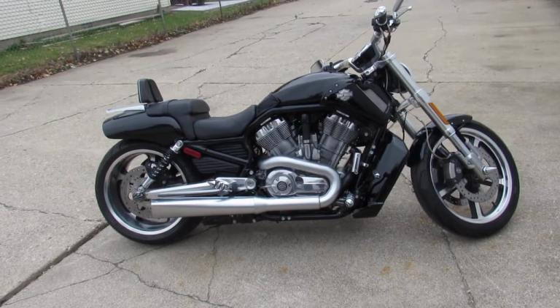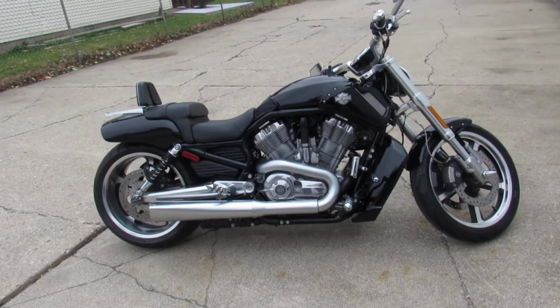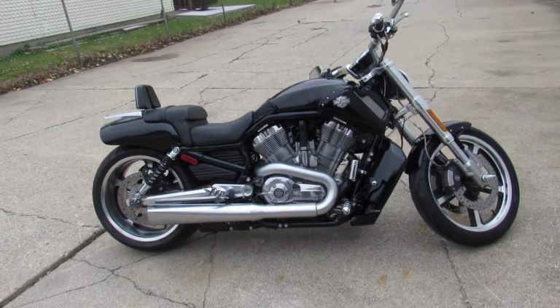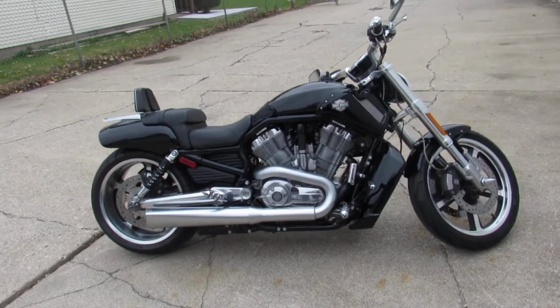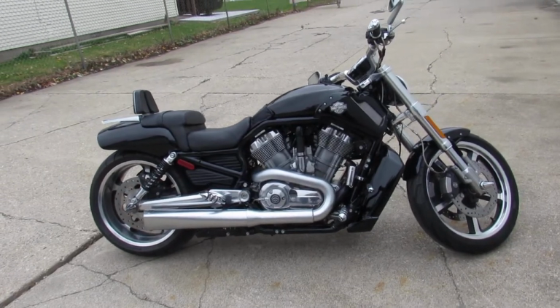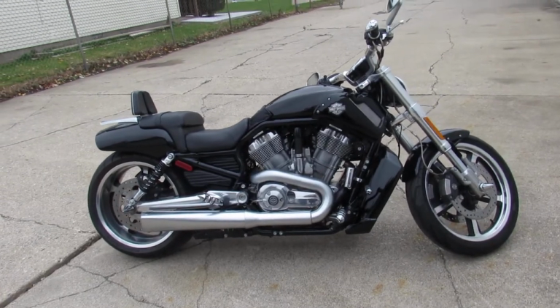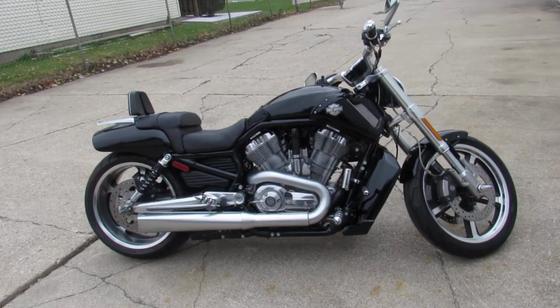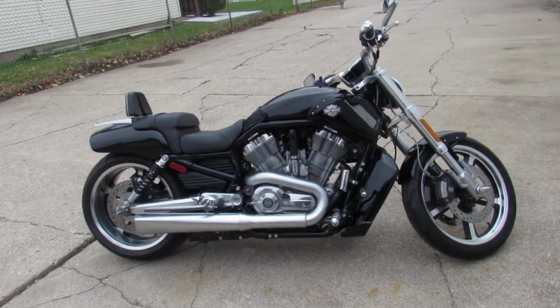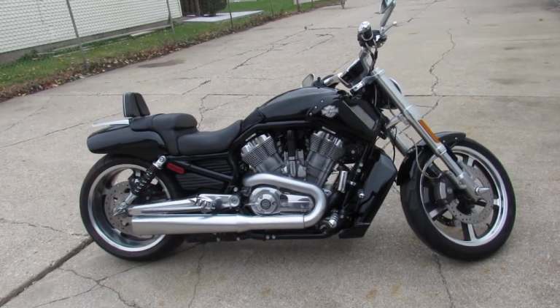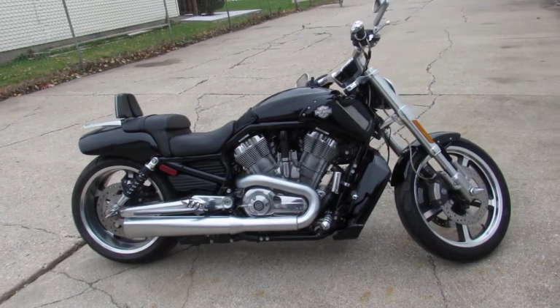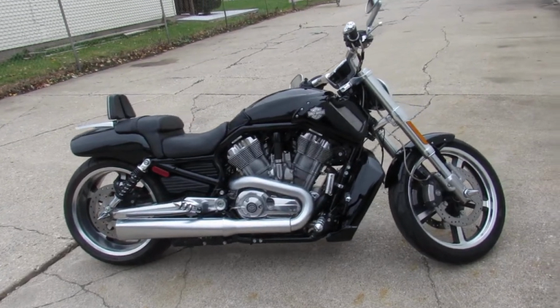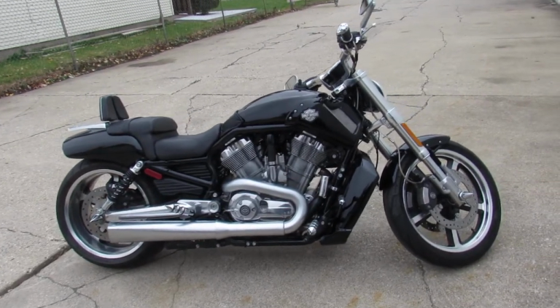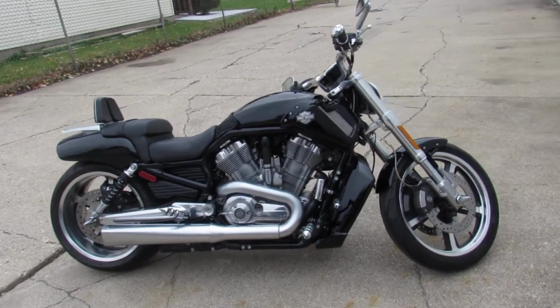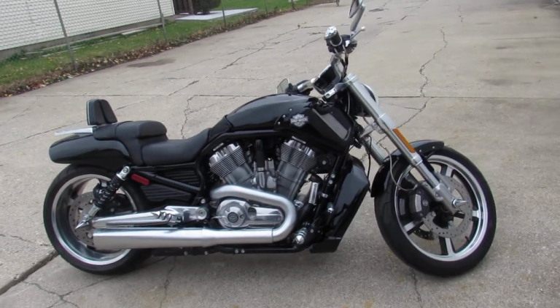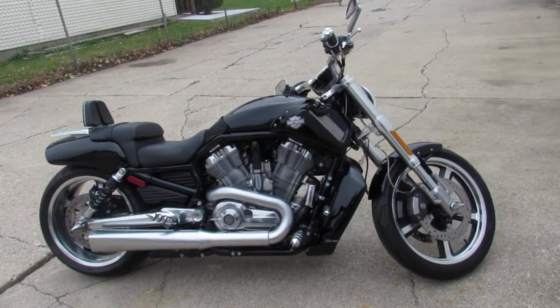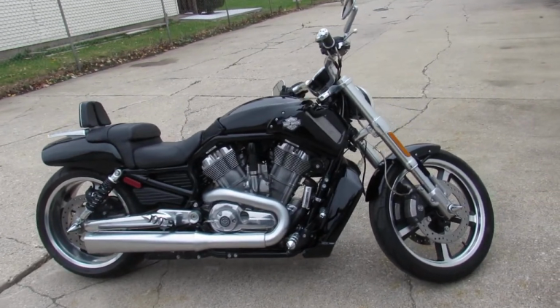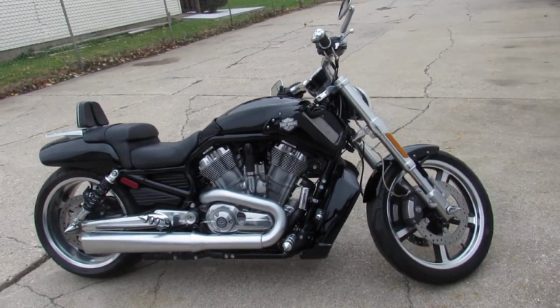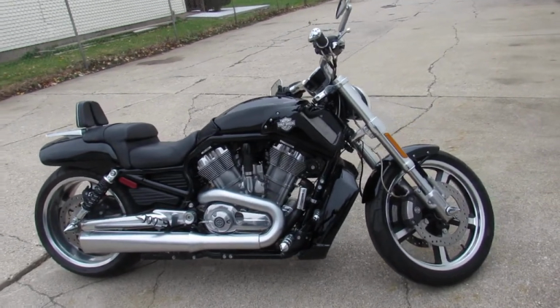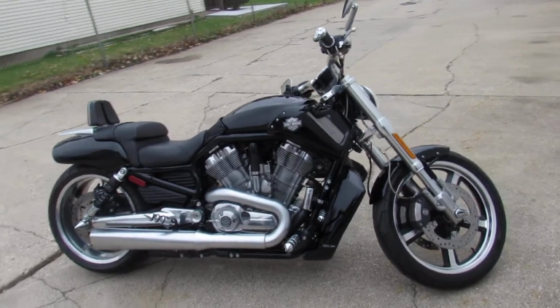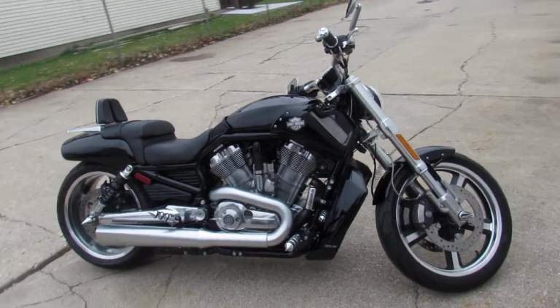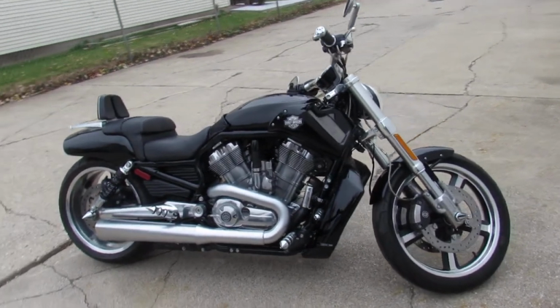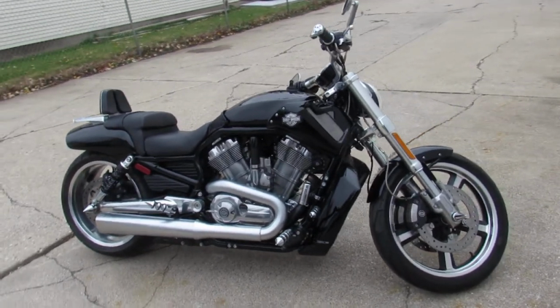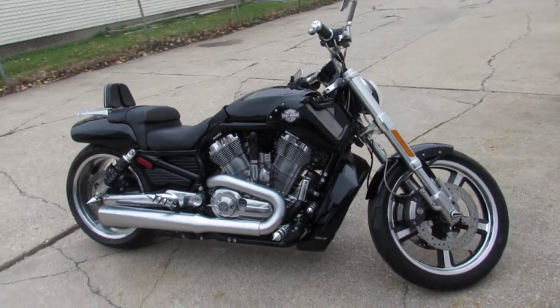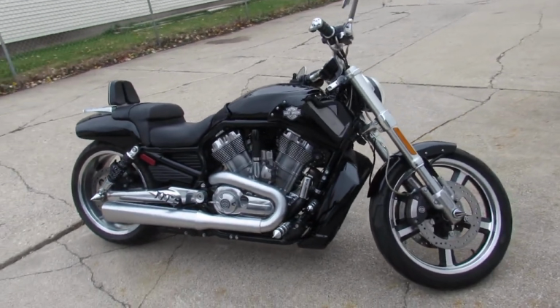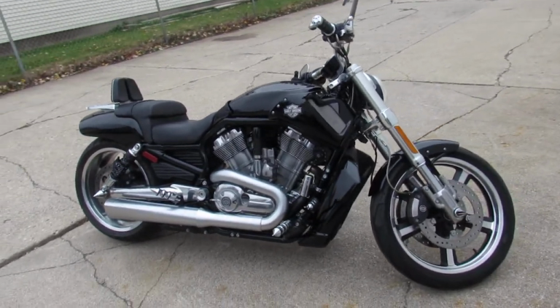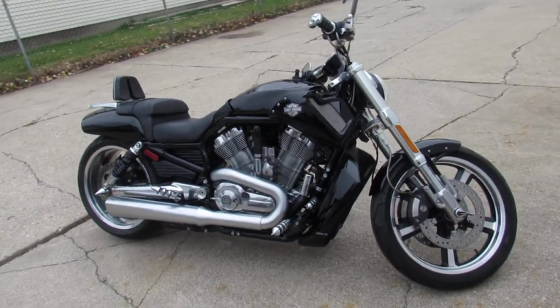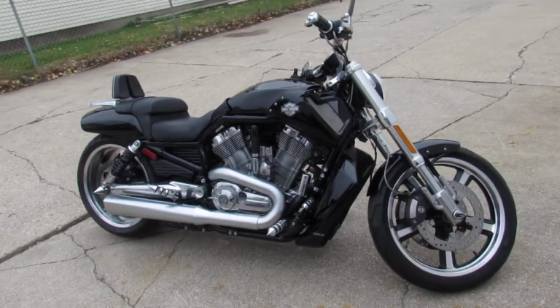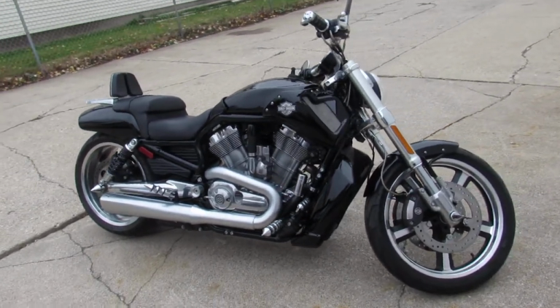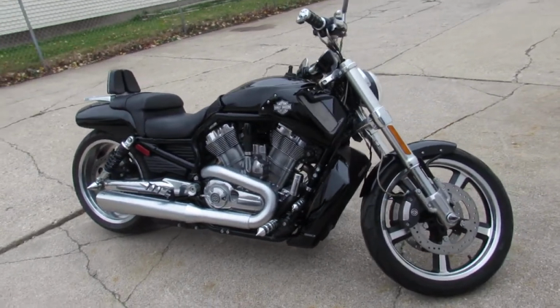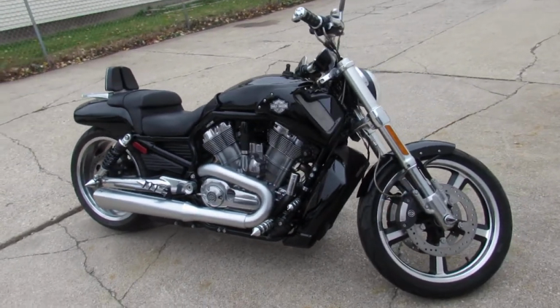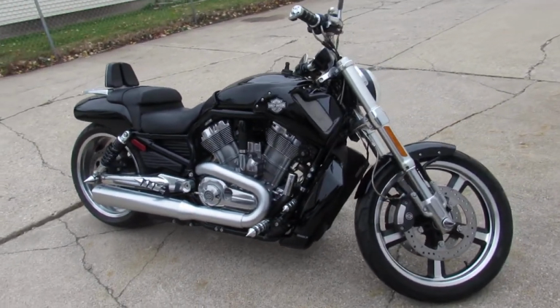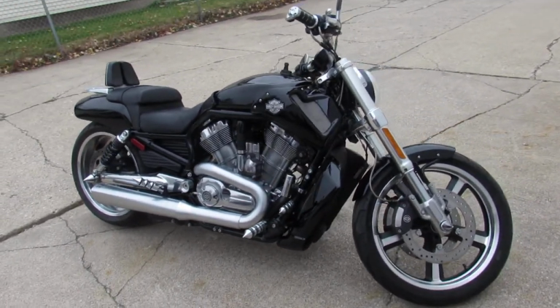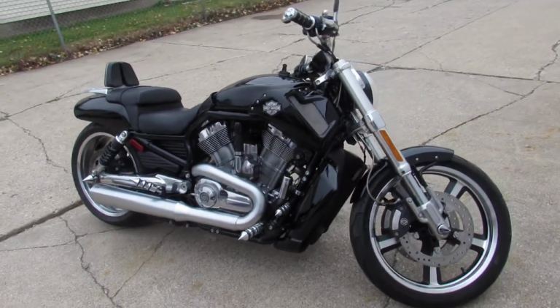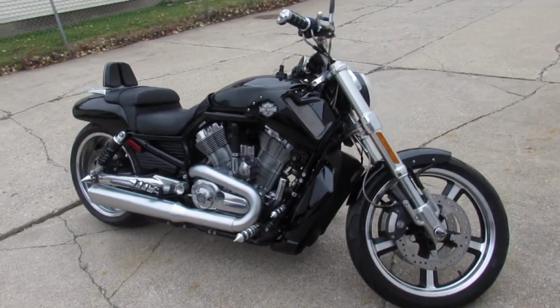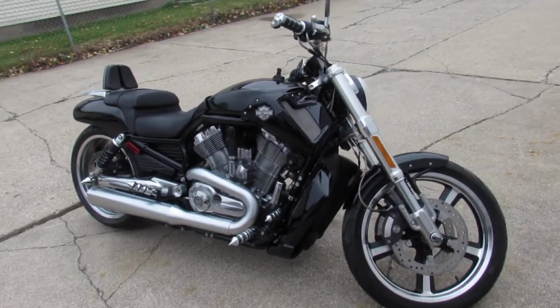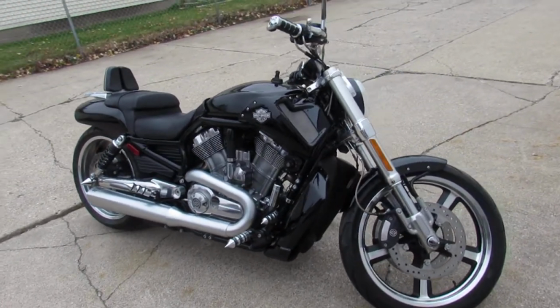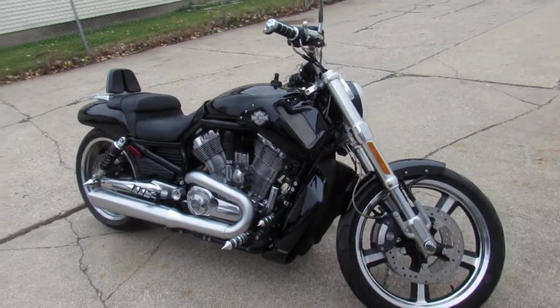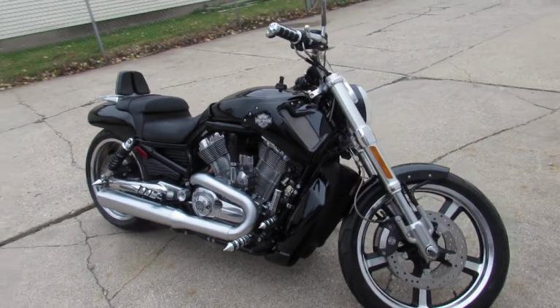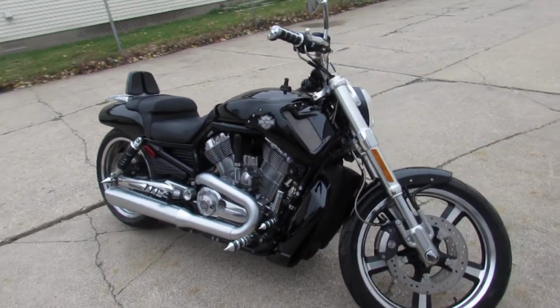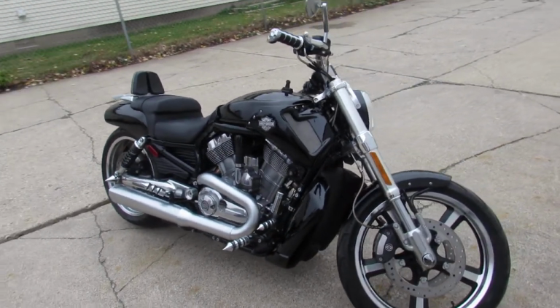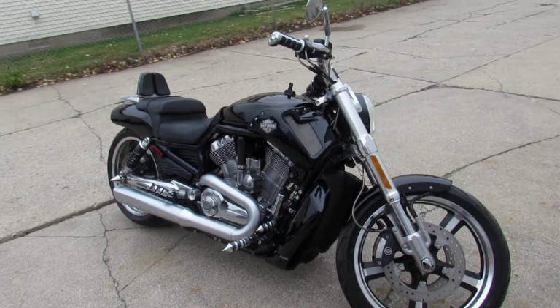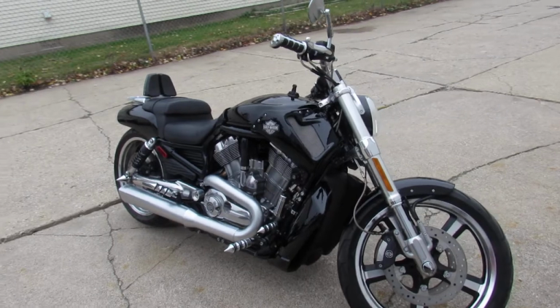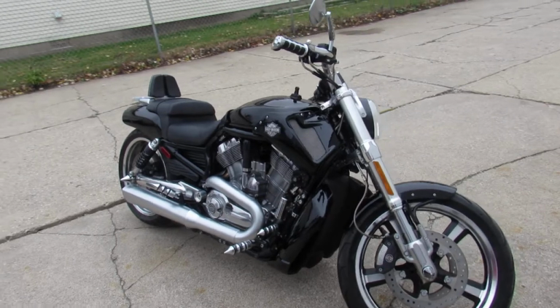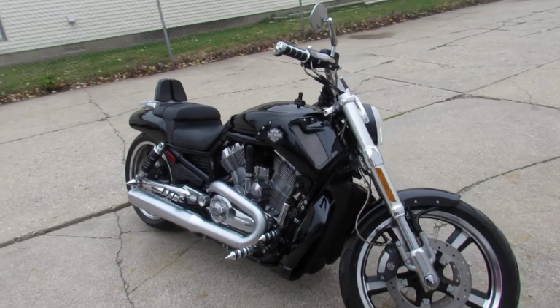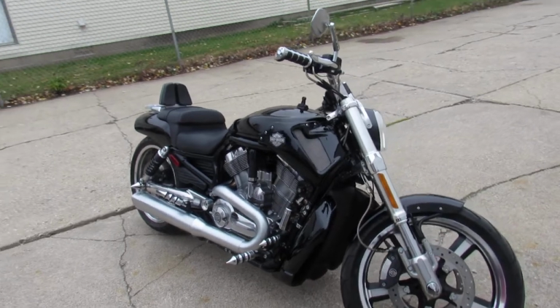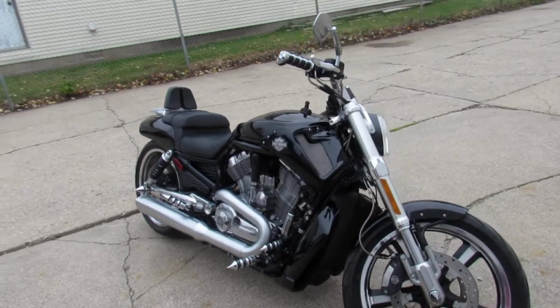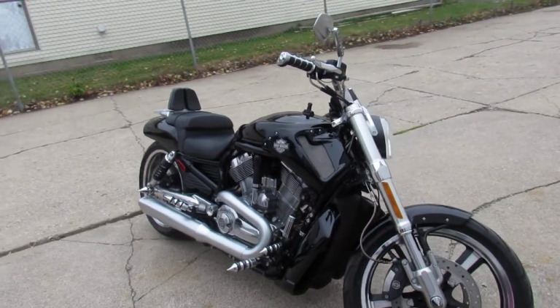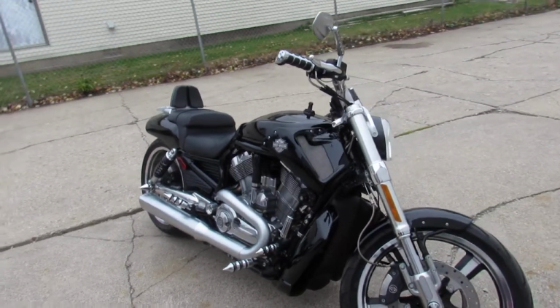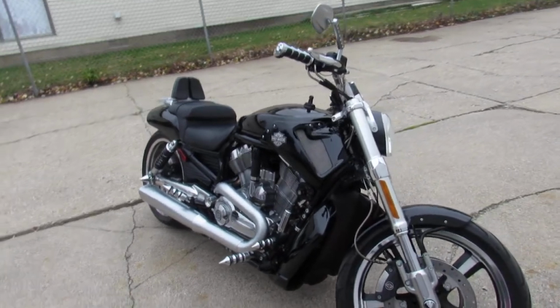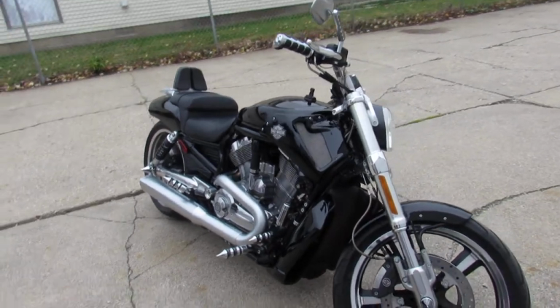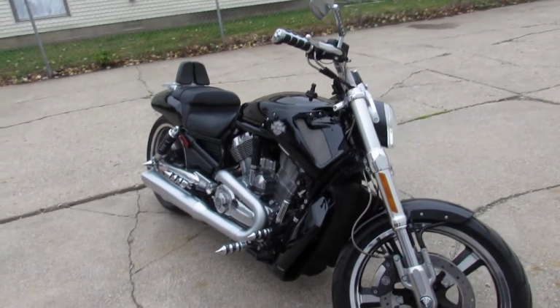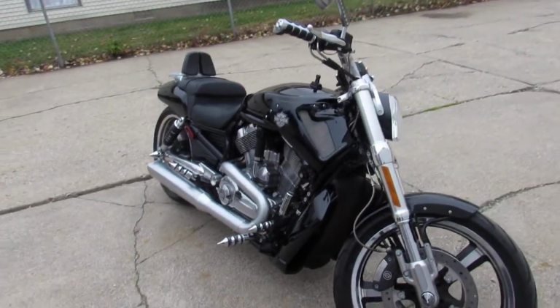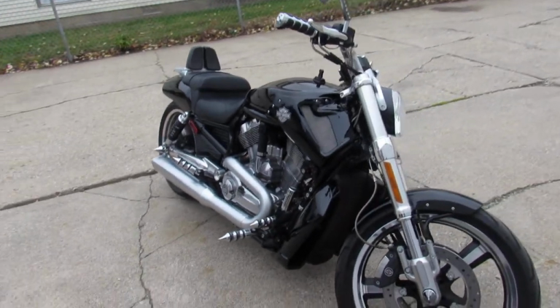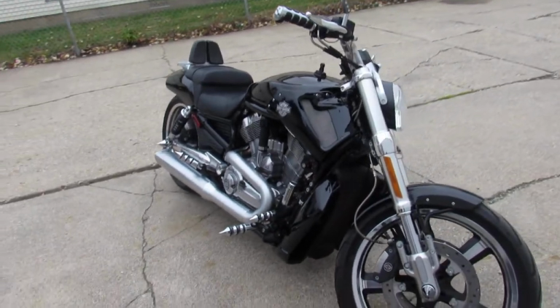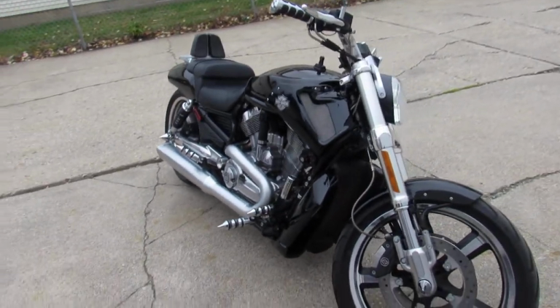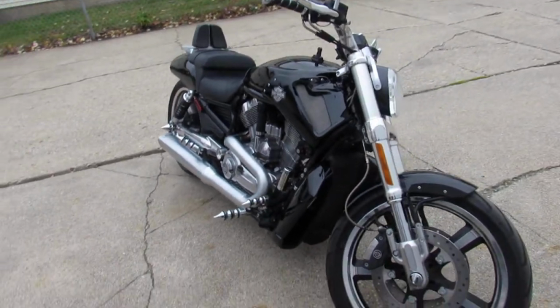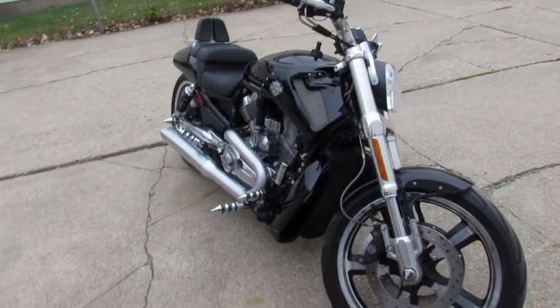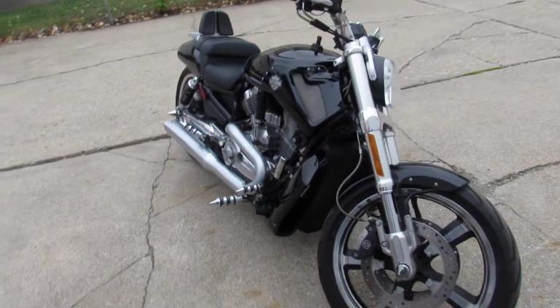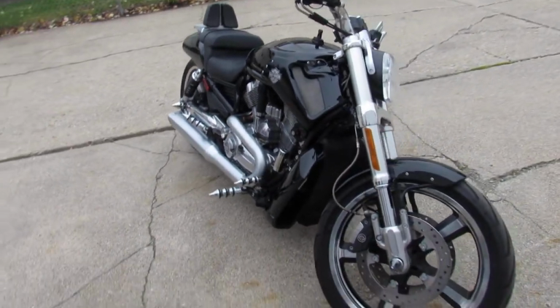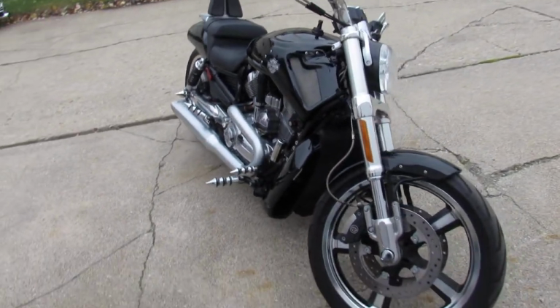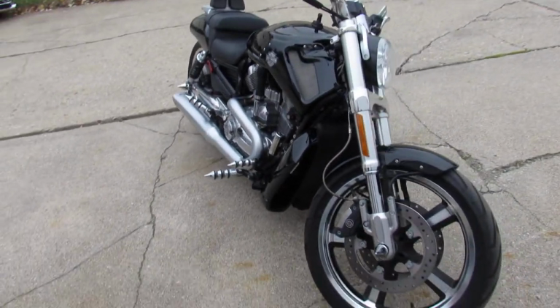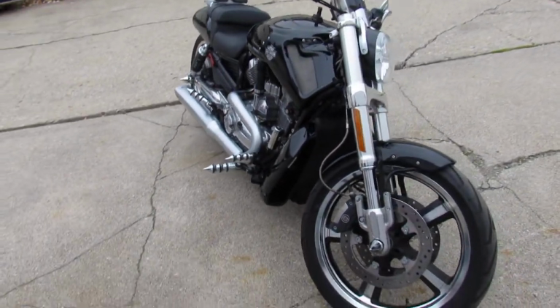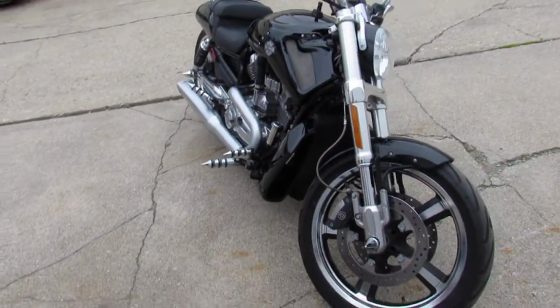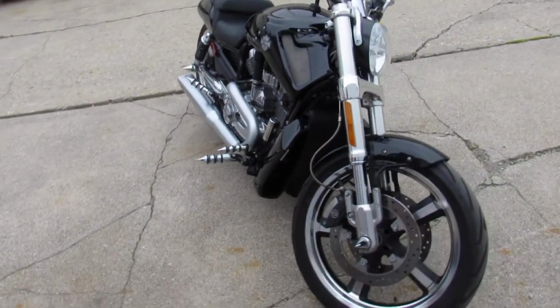Hey guys, ApprovalPowerSports.com here doing some videos on the used Harley-Davidsons. Got about 20 used V-Rods in stock.